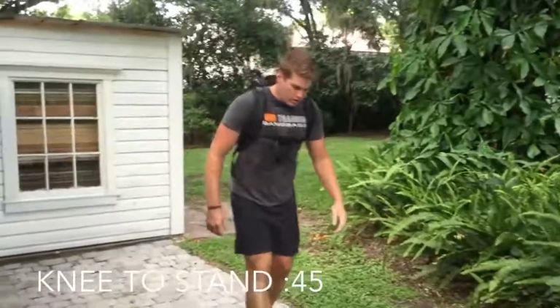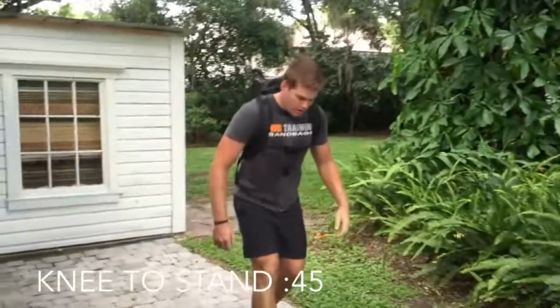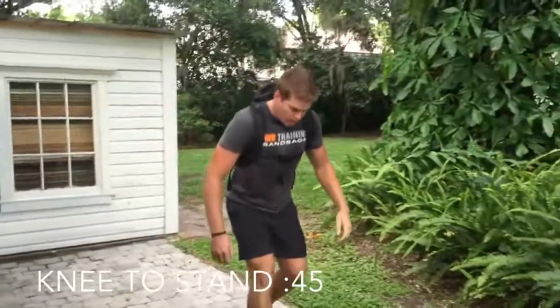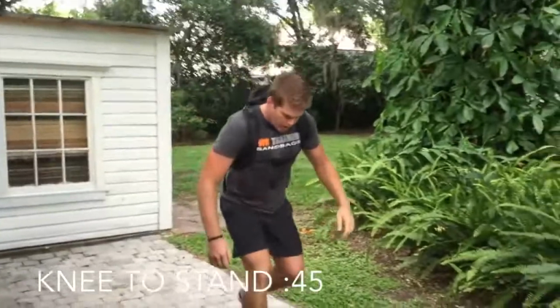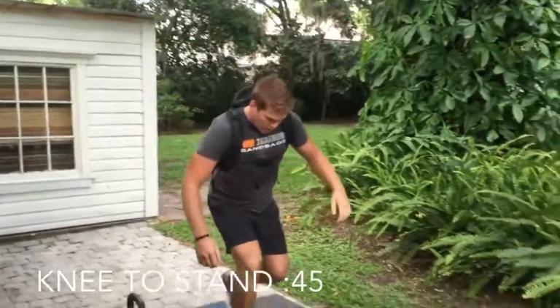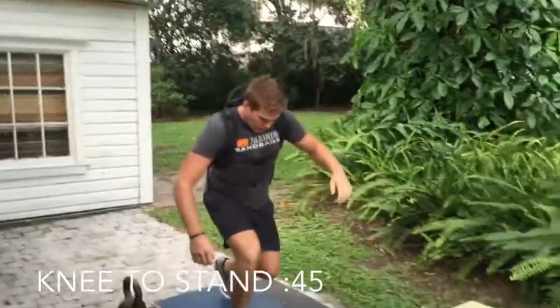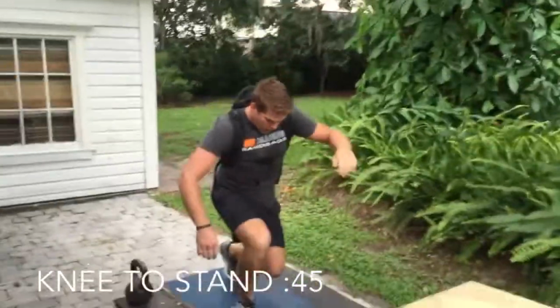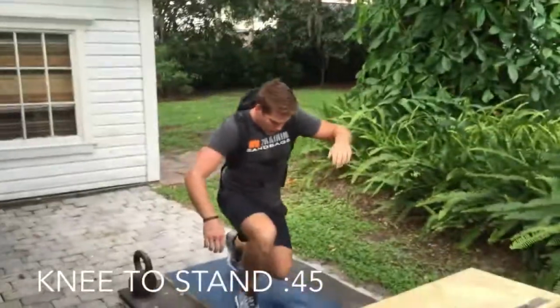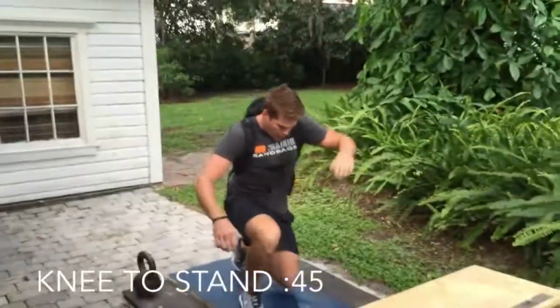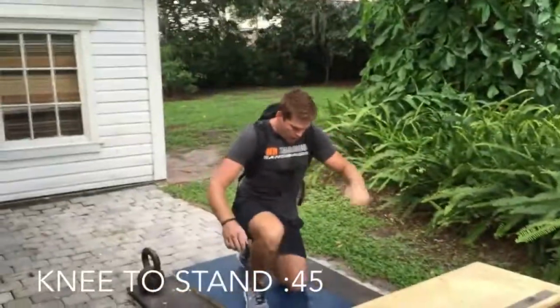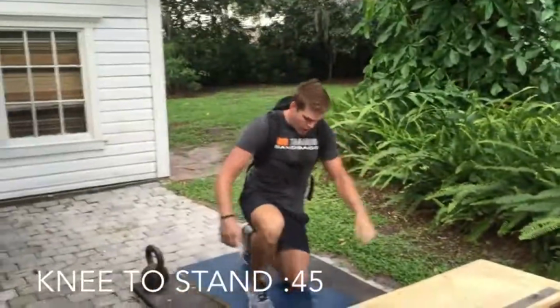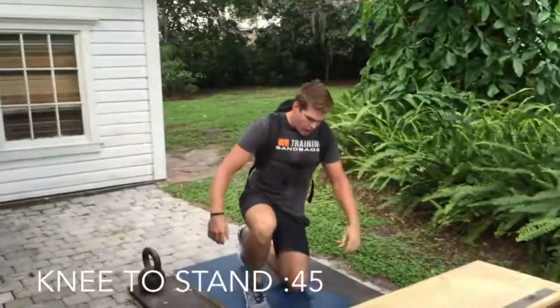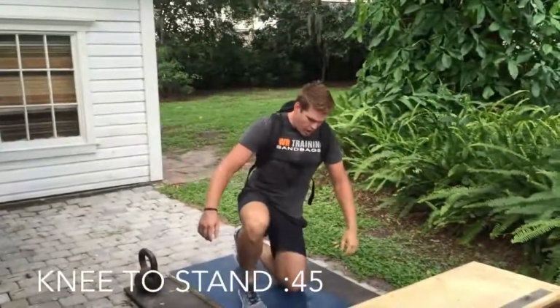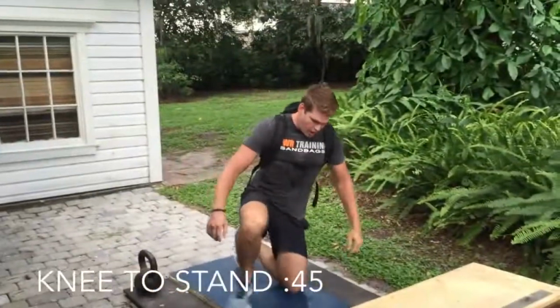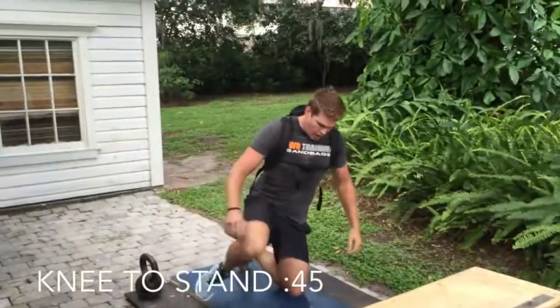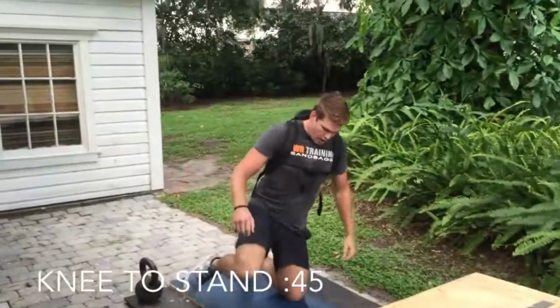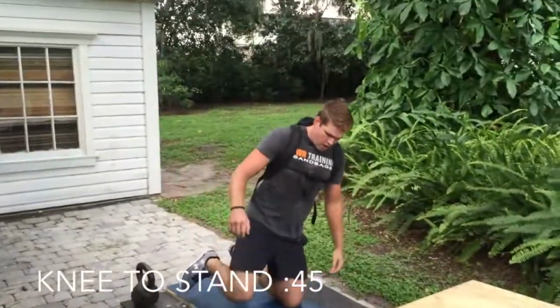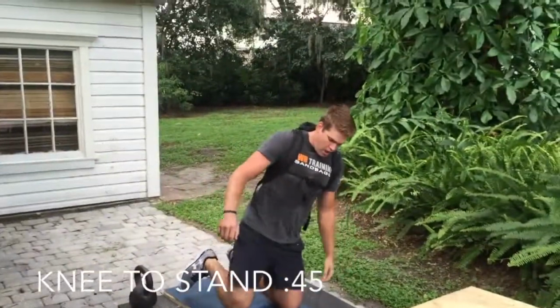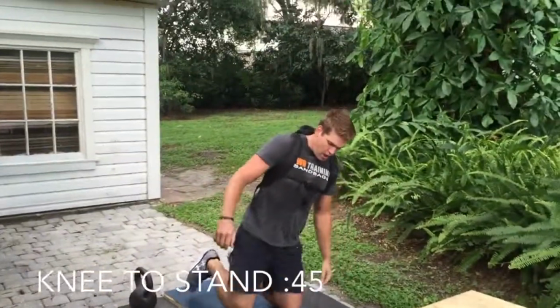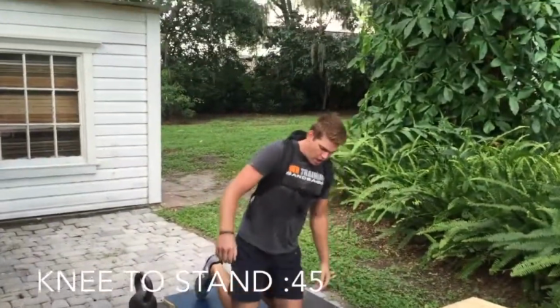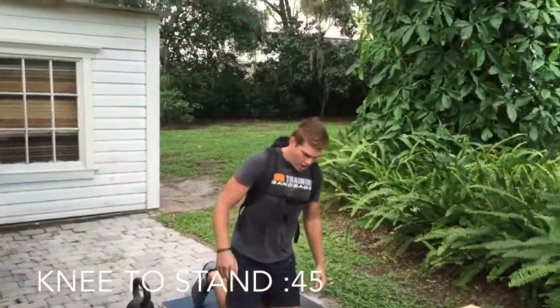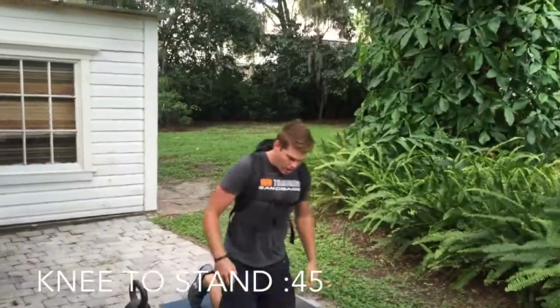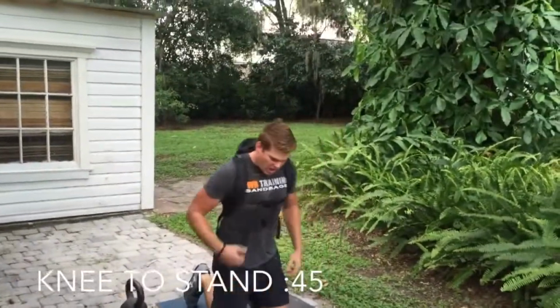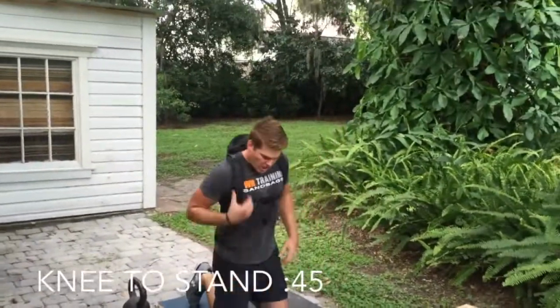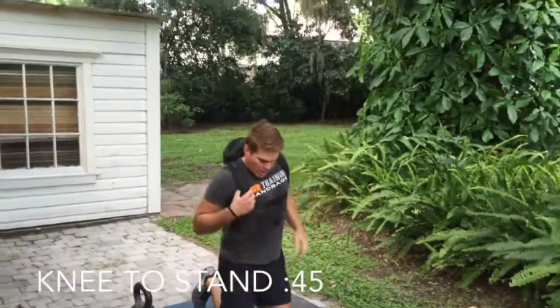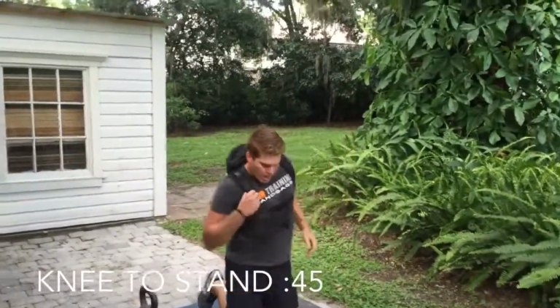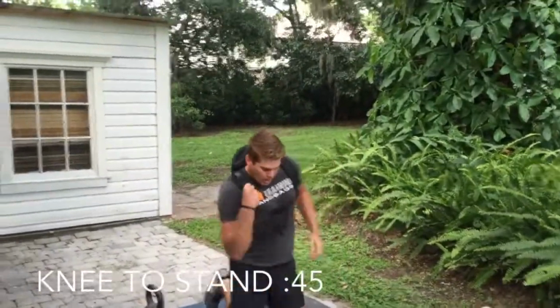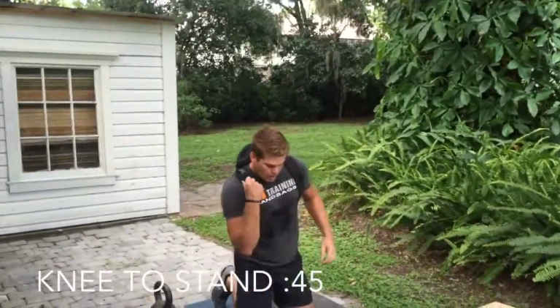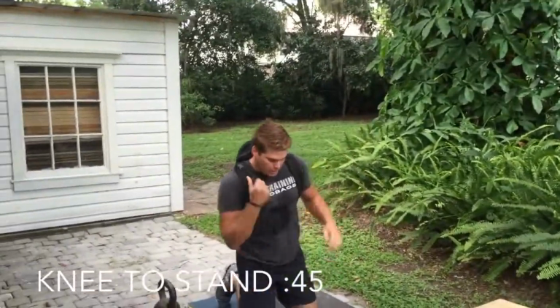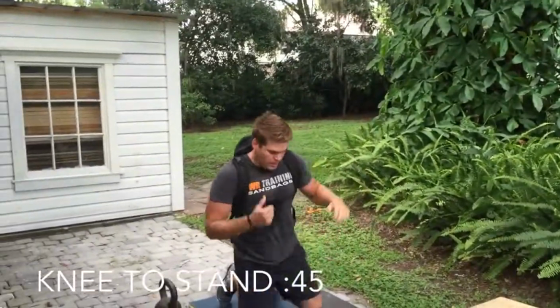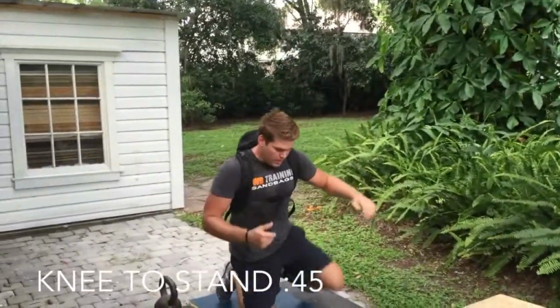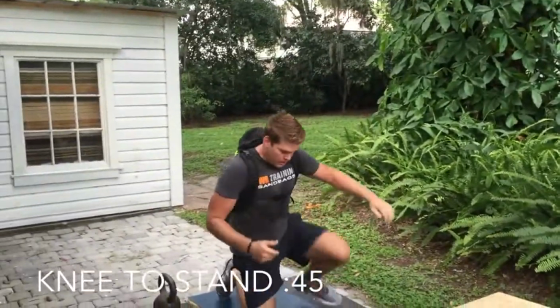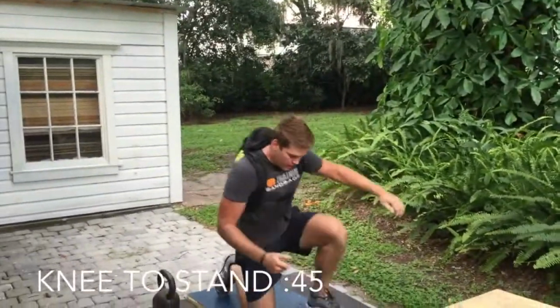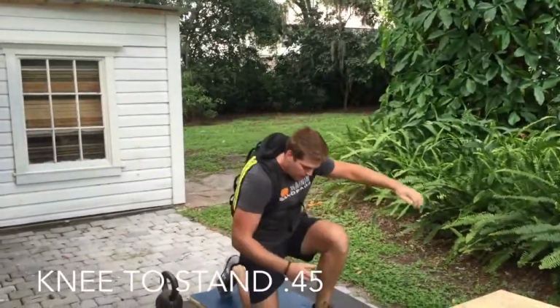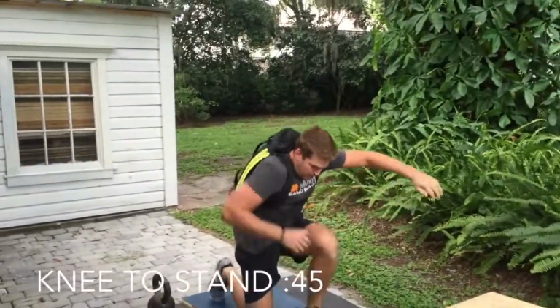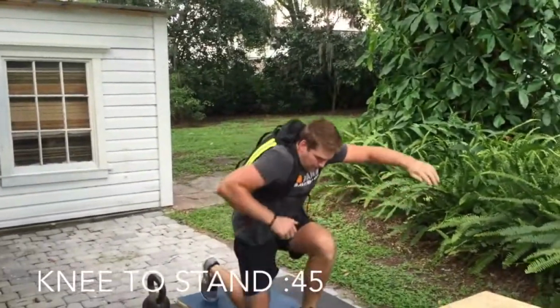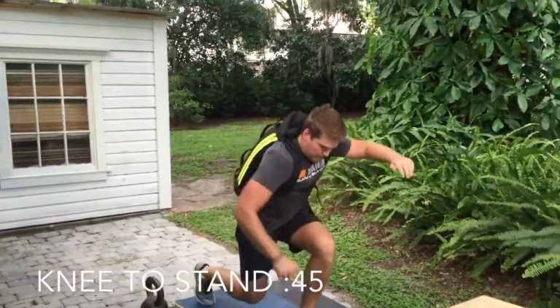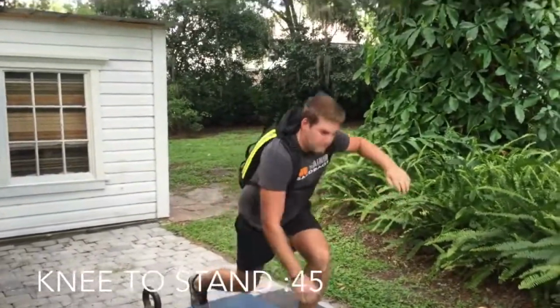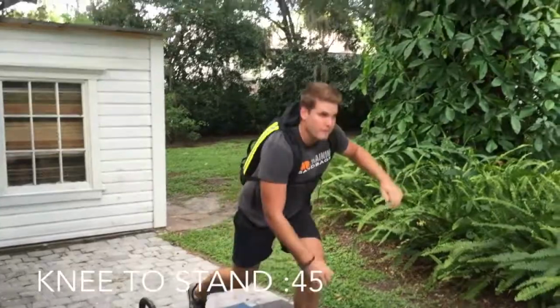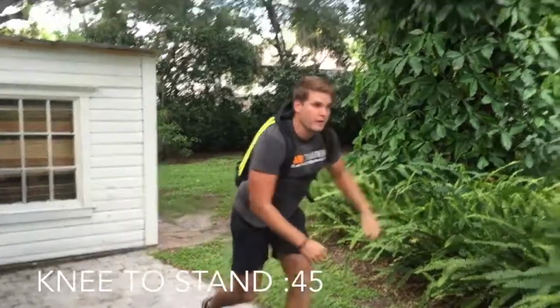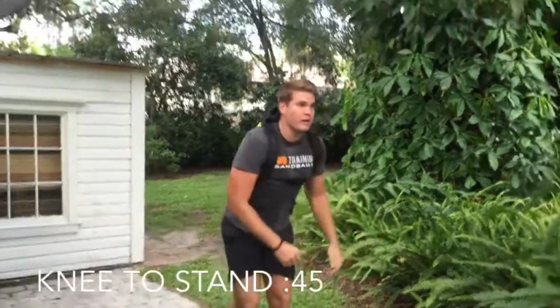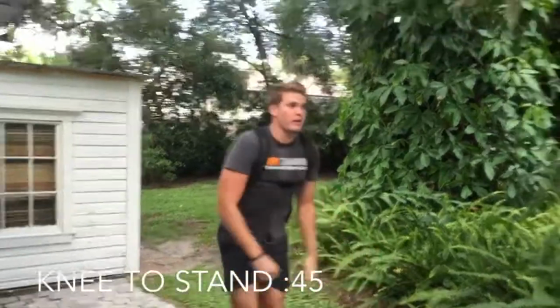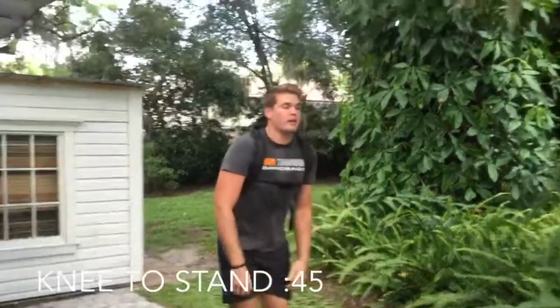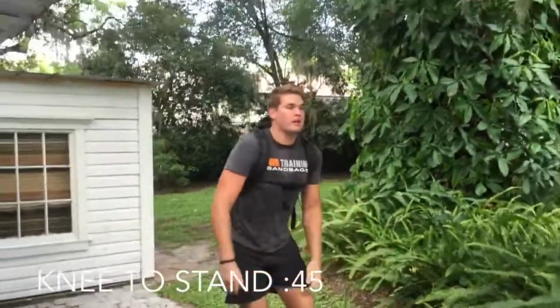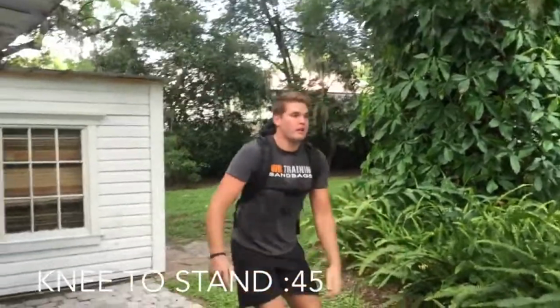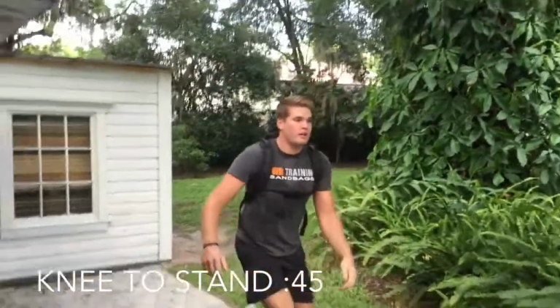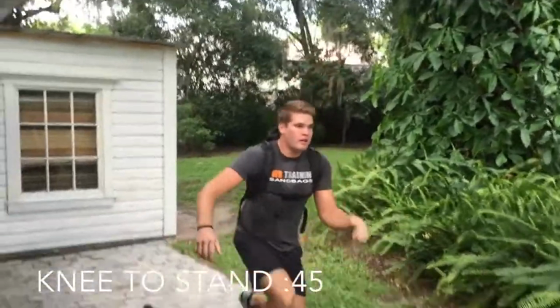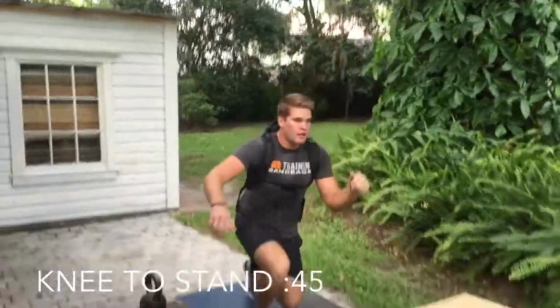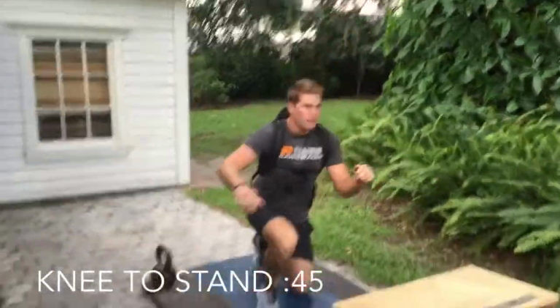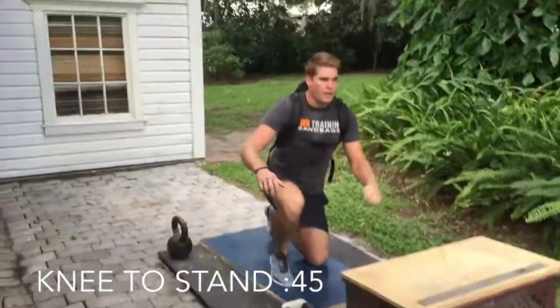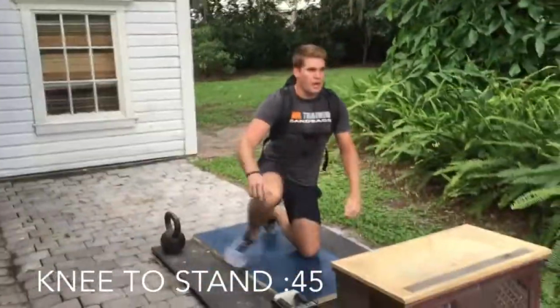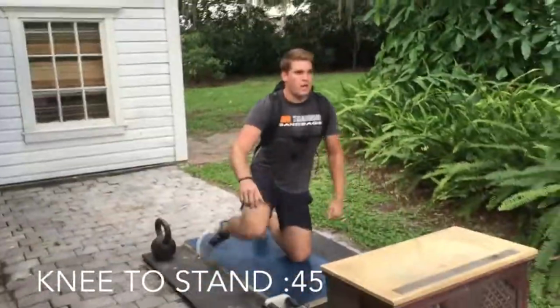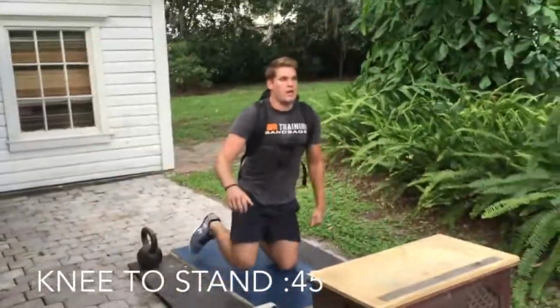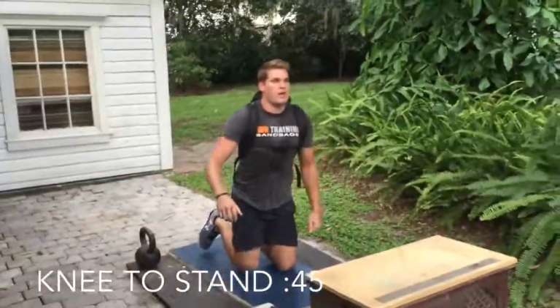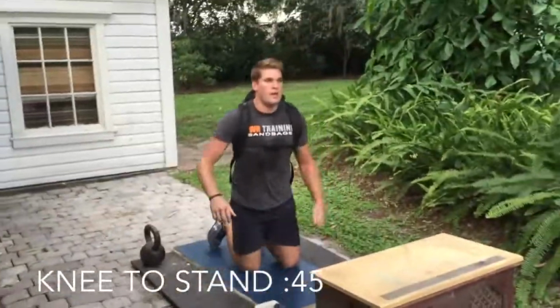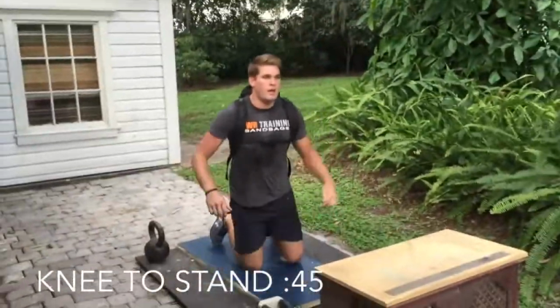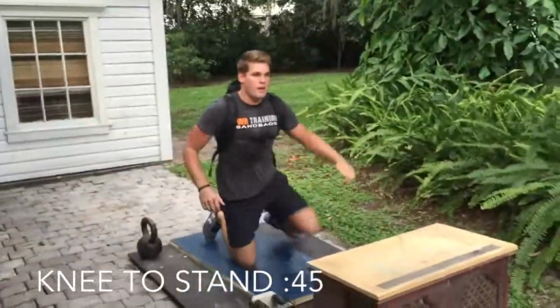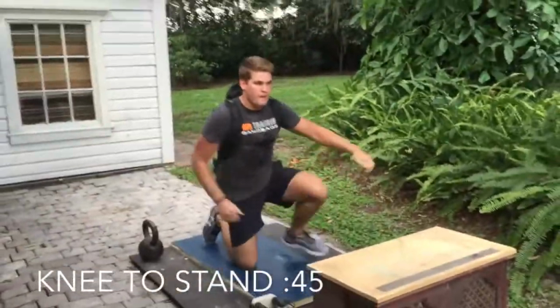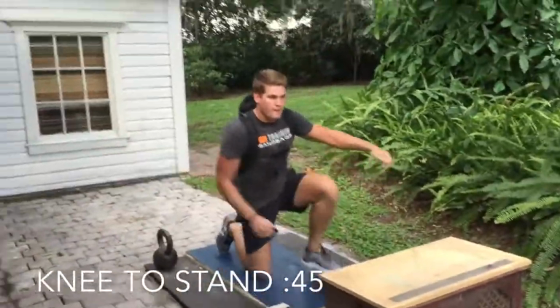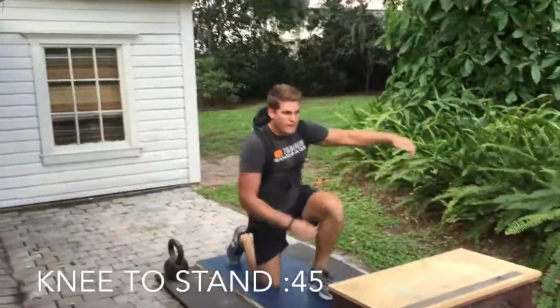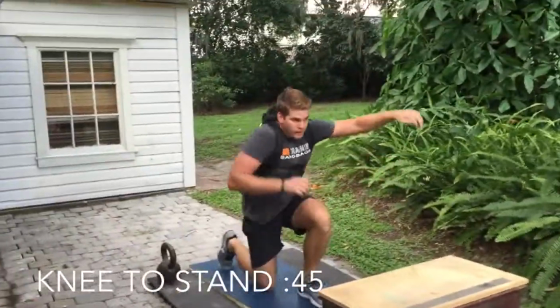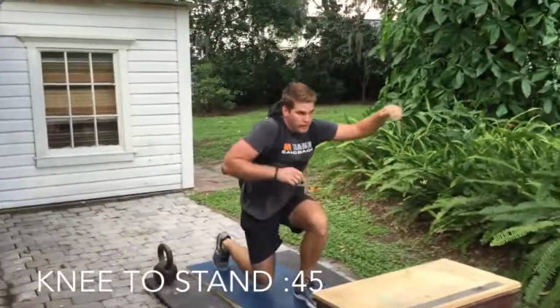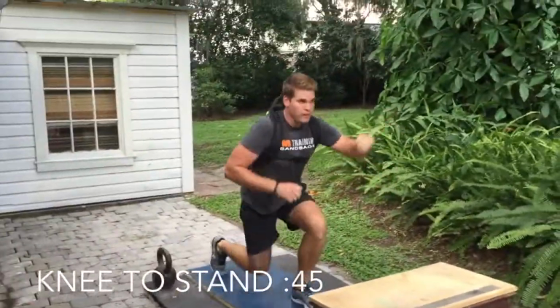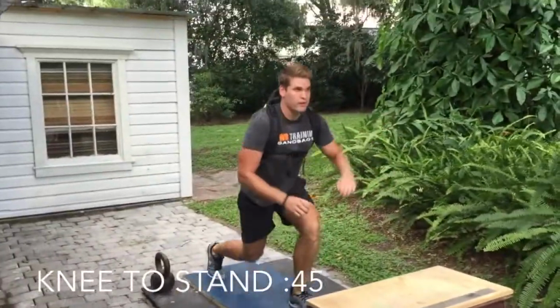The next exercise is called Knee-to-Standing. Lower yourself gently to your knees and stand back up. Repeat this for 45 seconds.